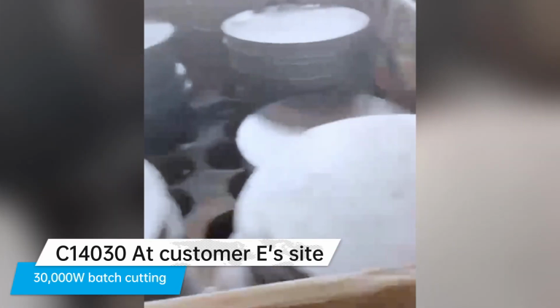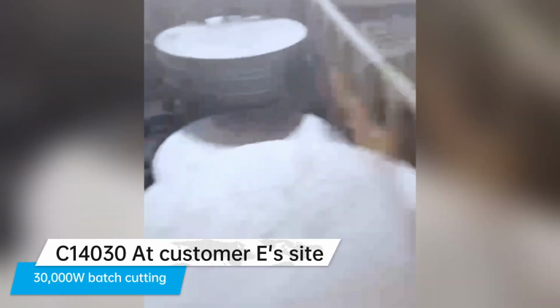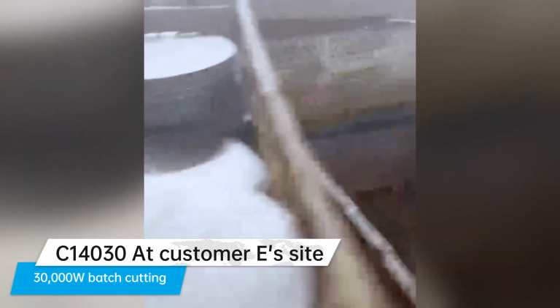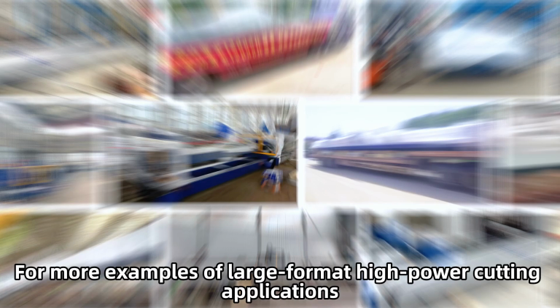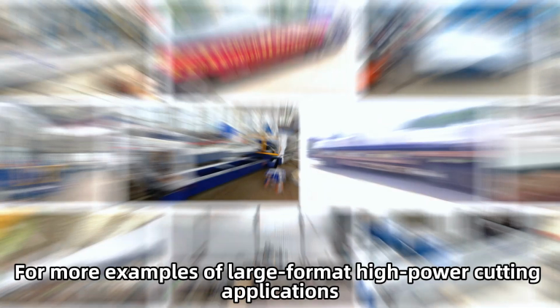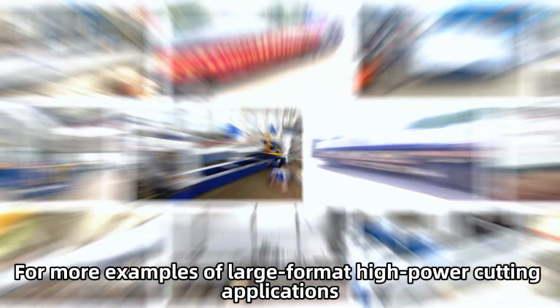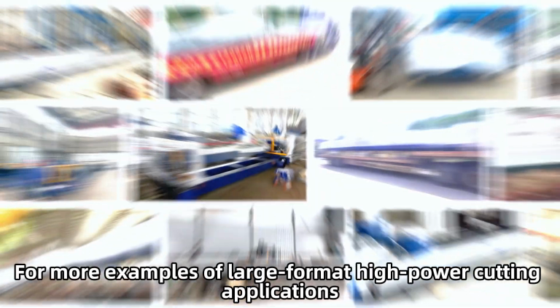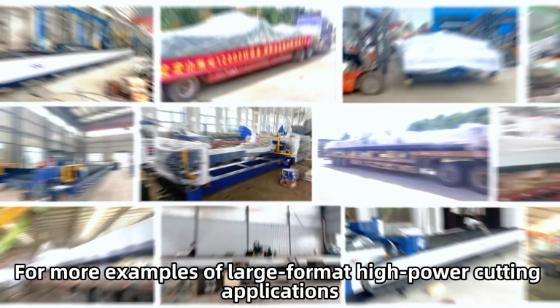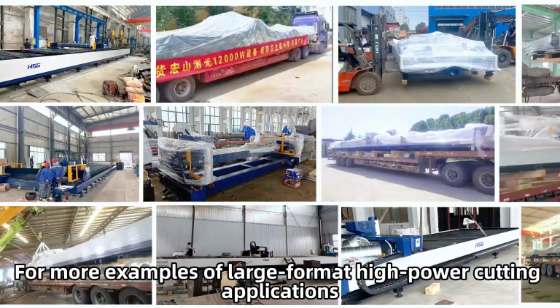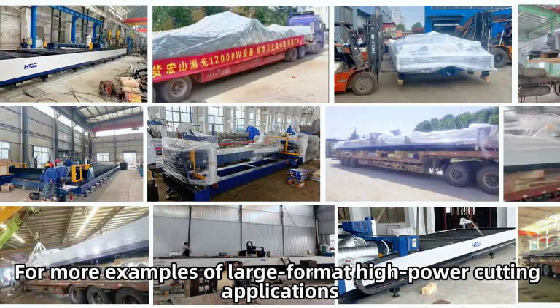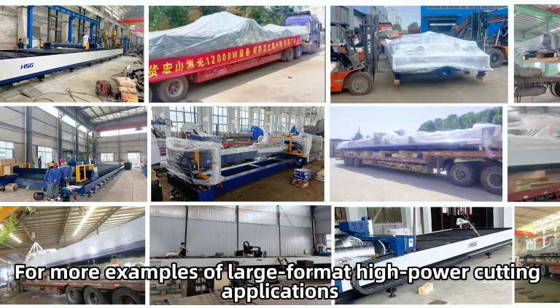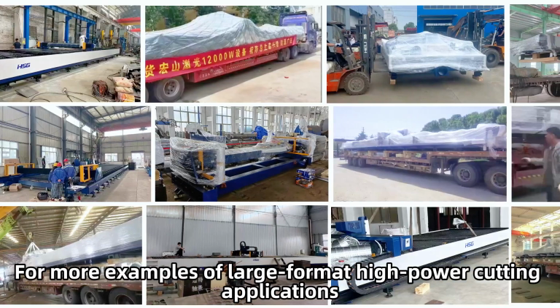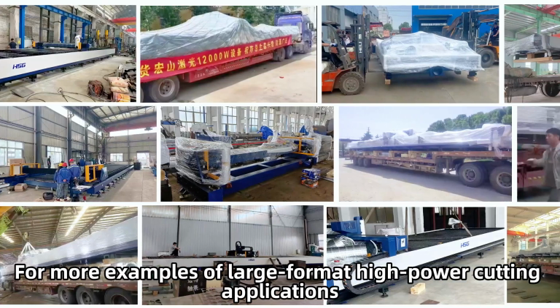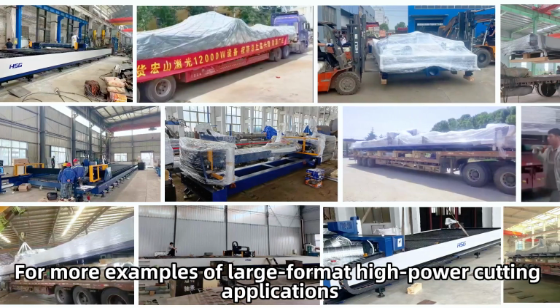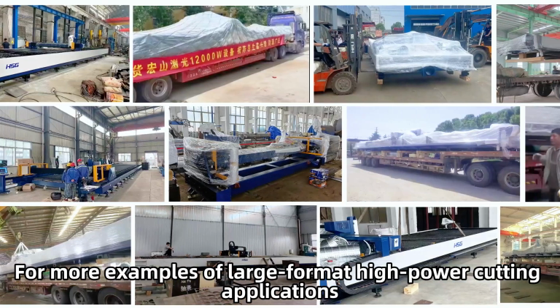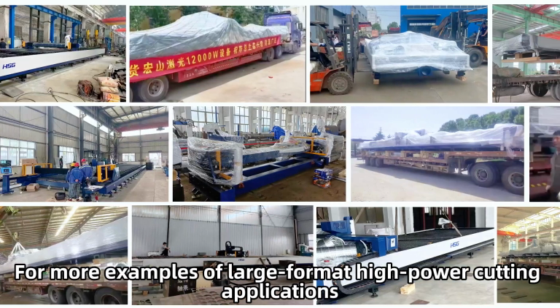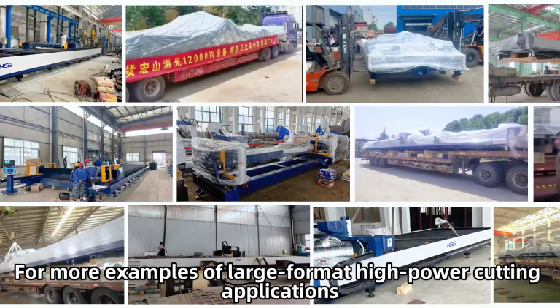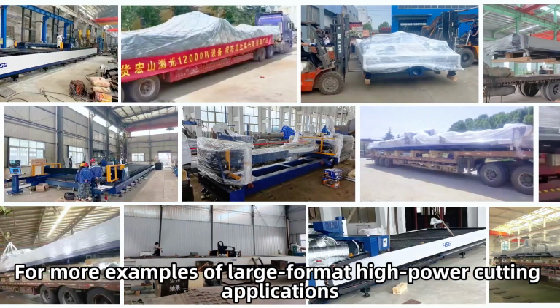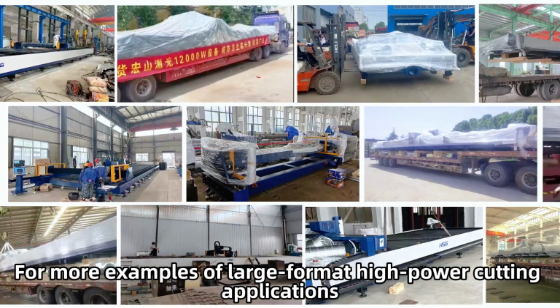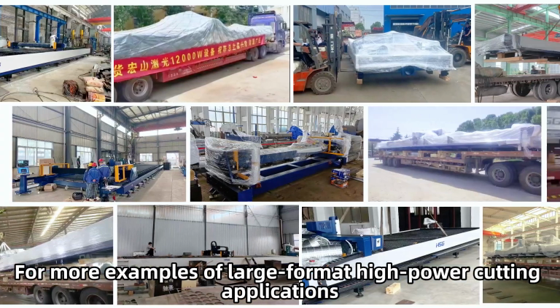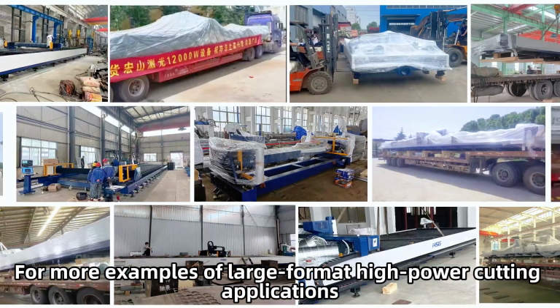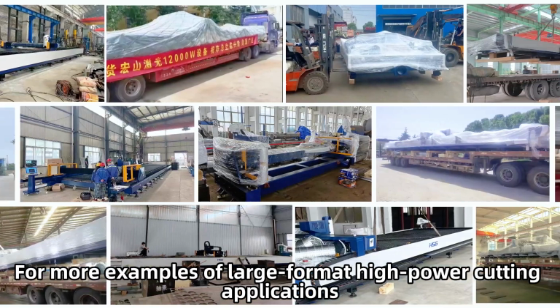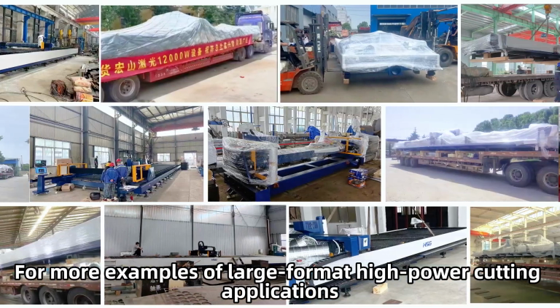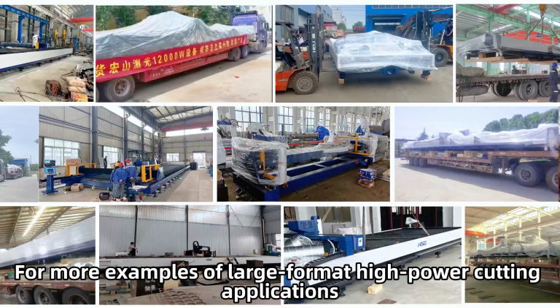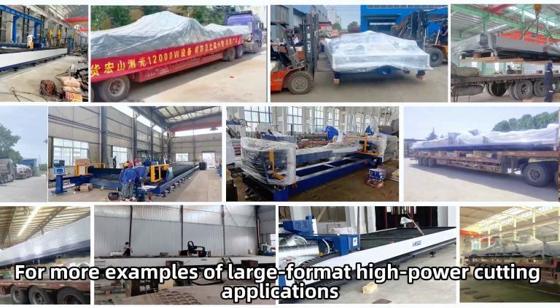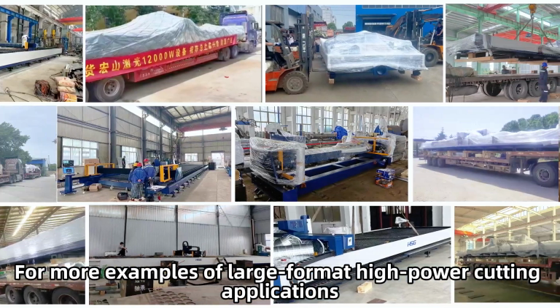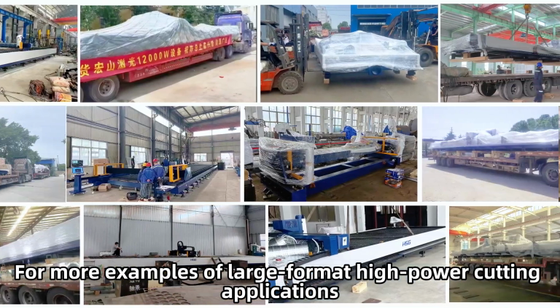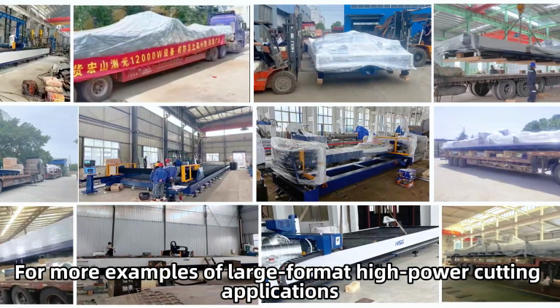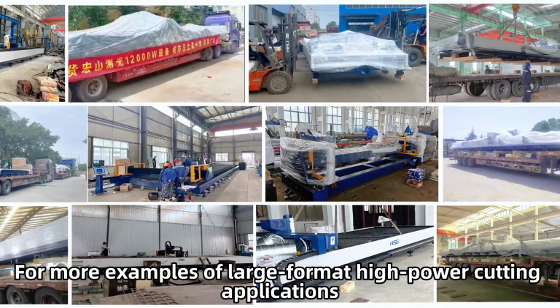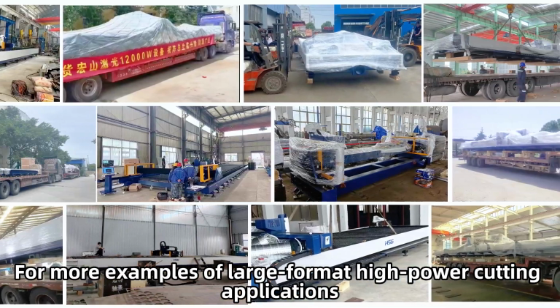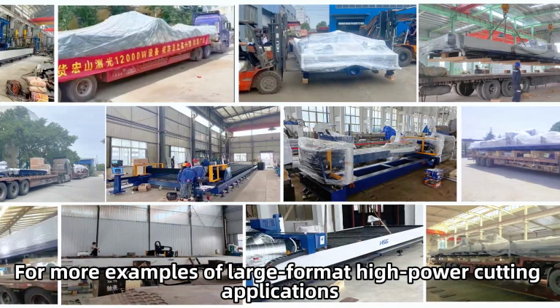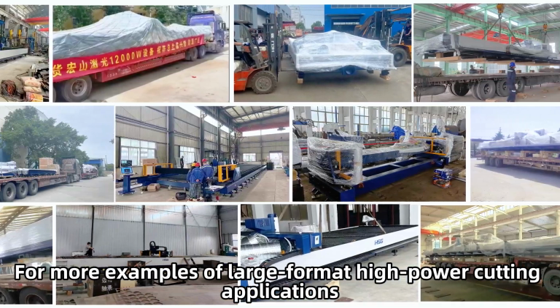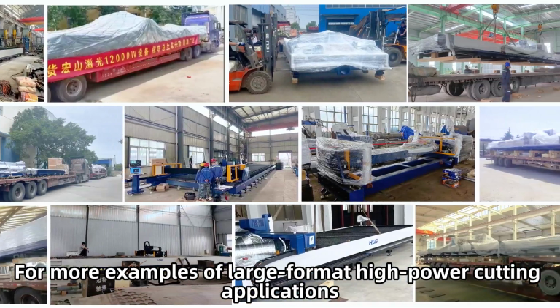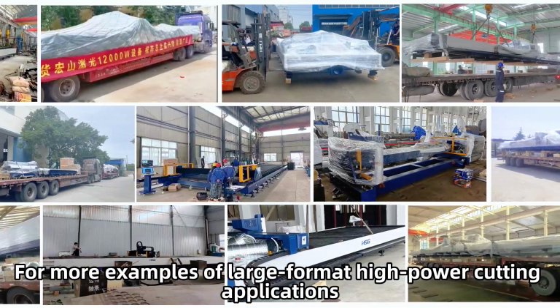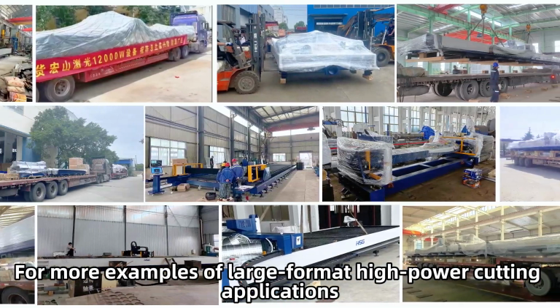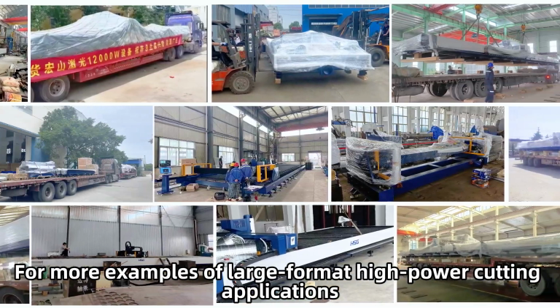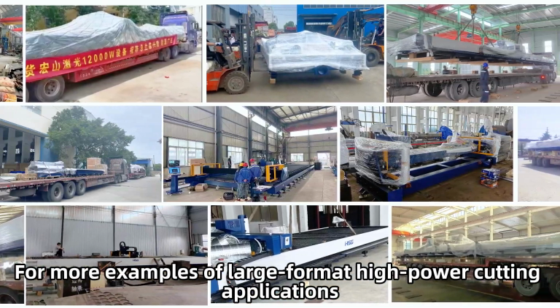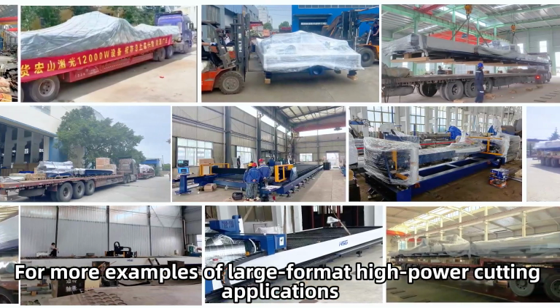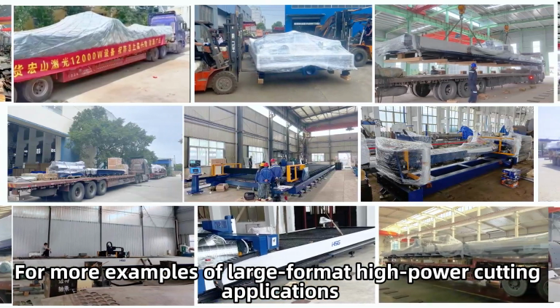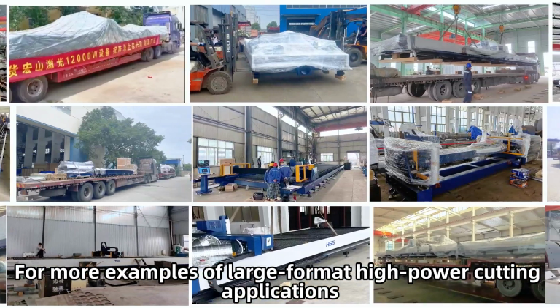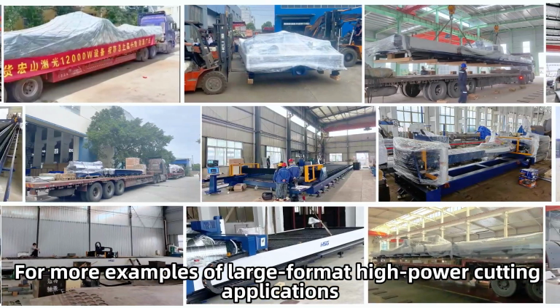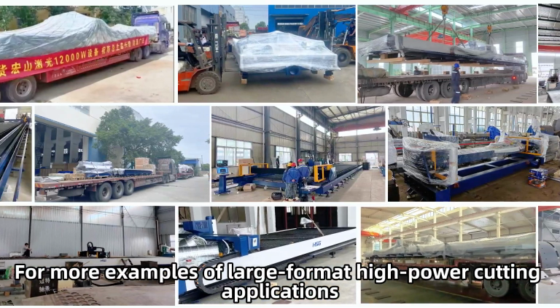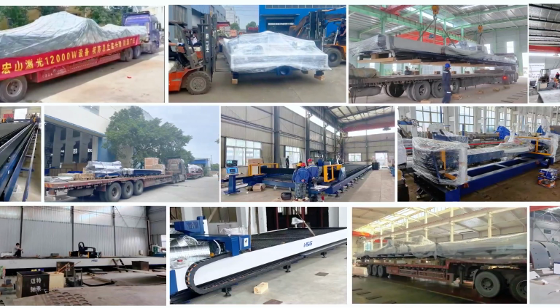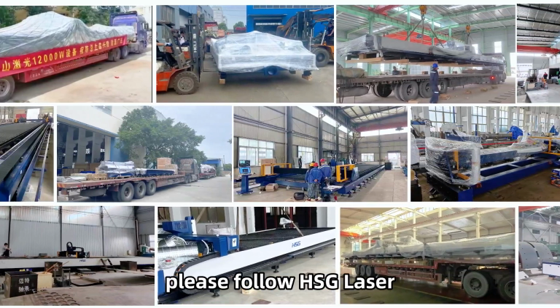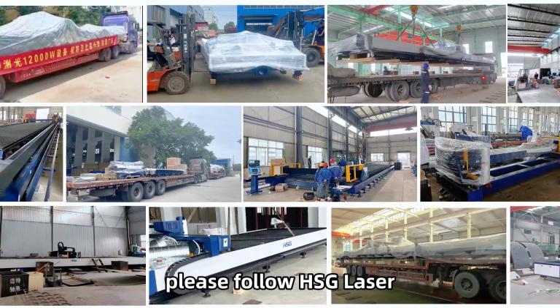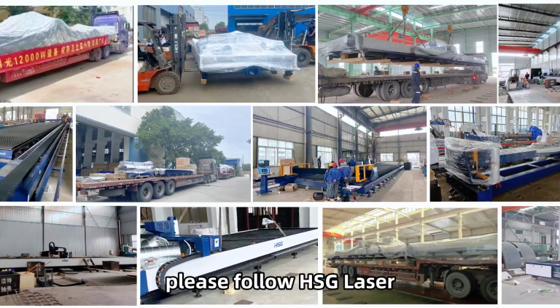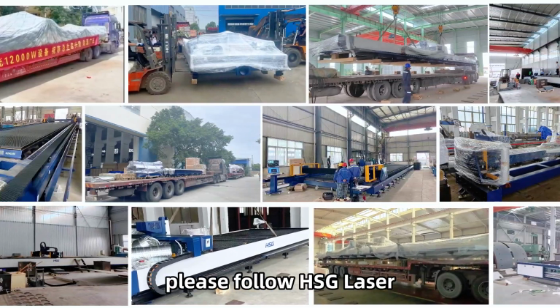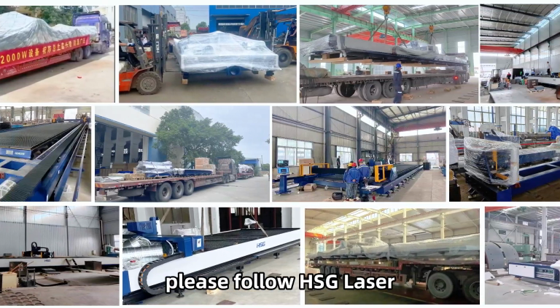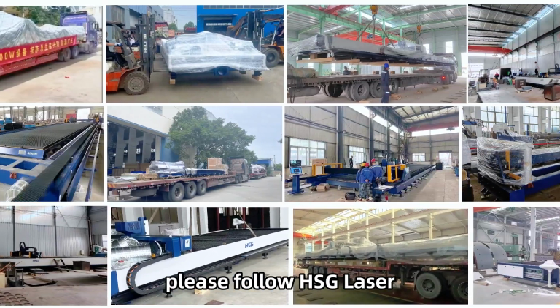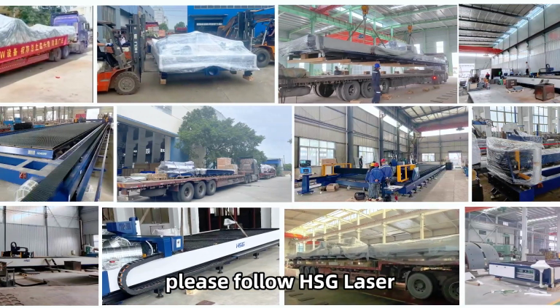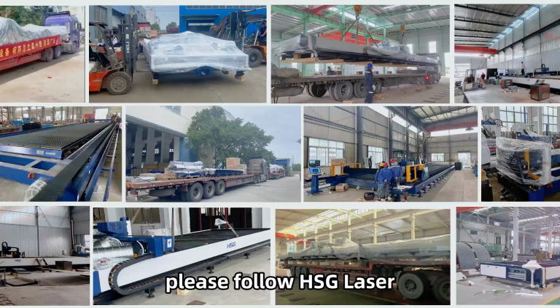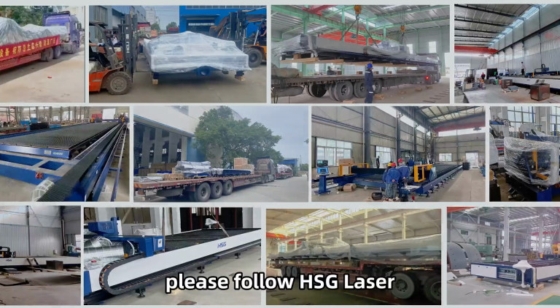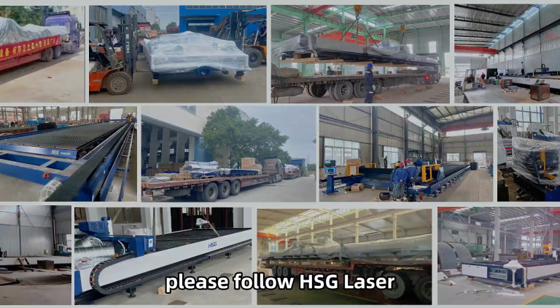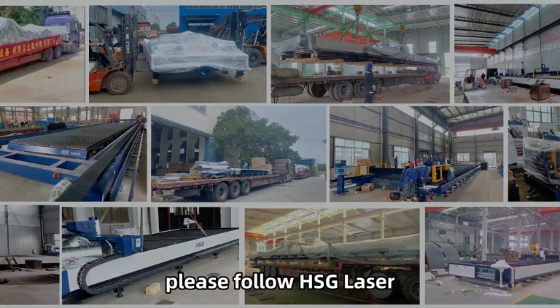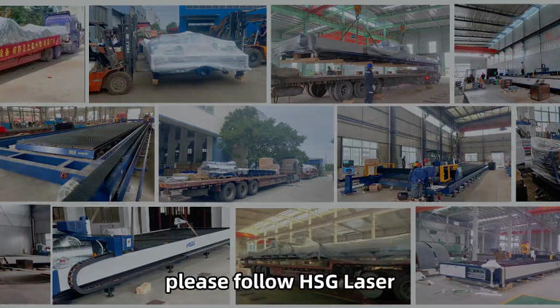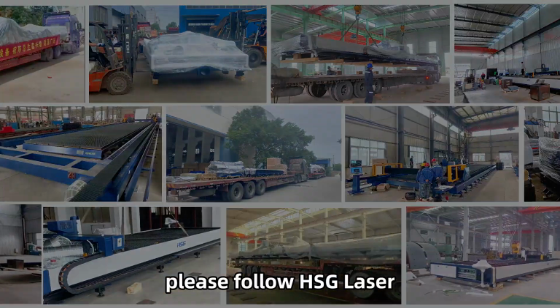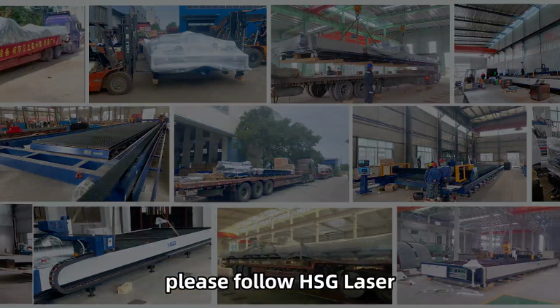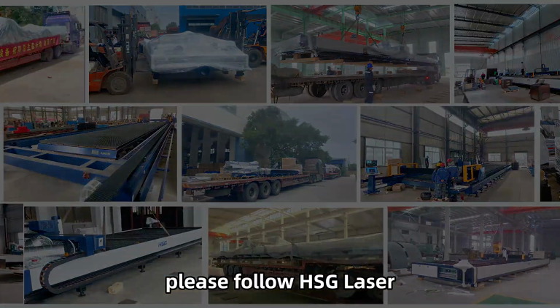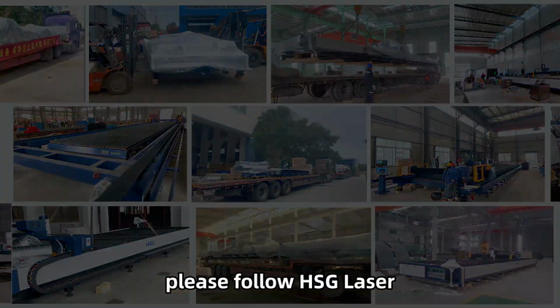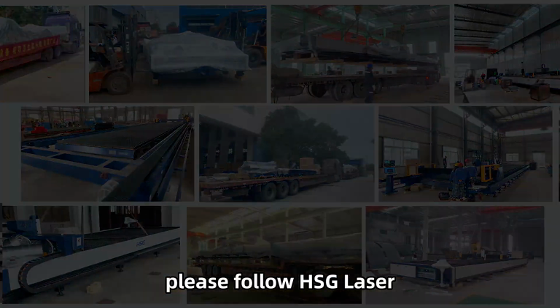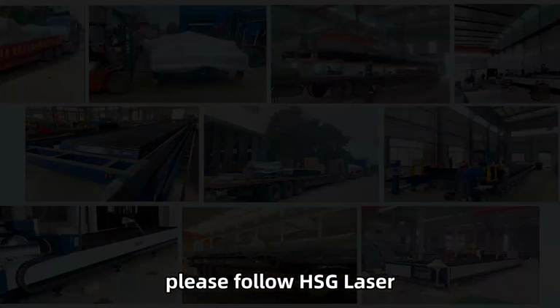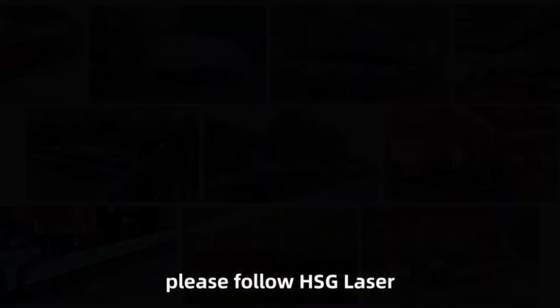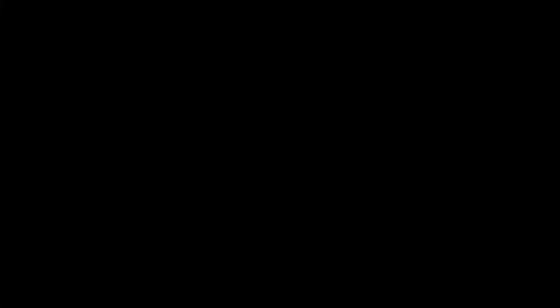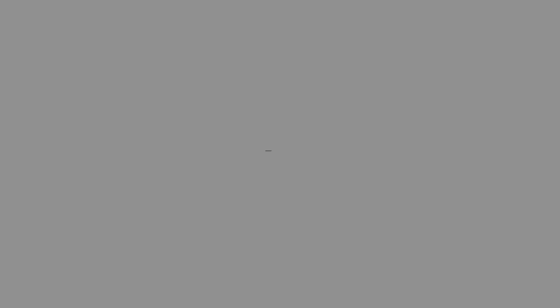For more examples of large format, high-power cutting applications, please follow HSG Laser.